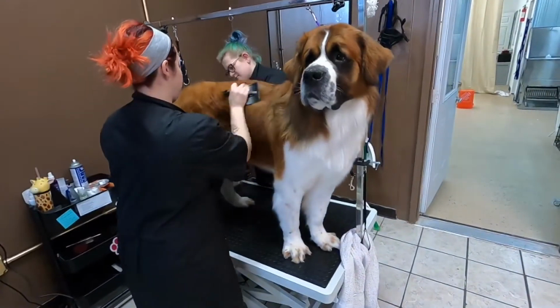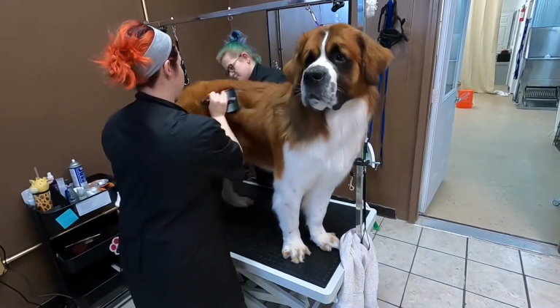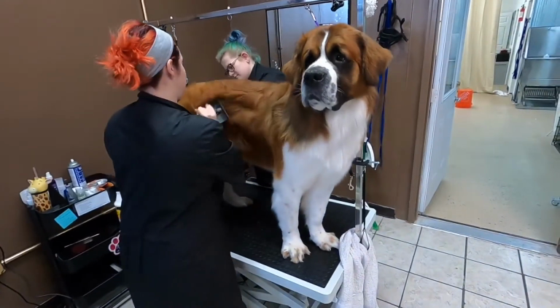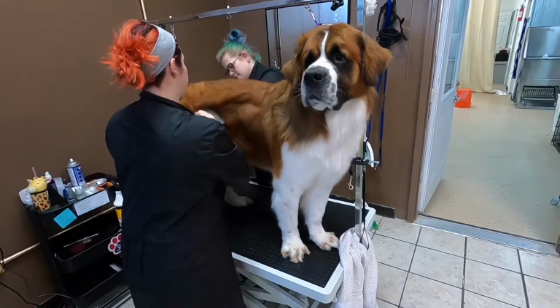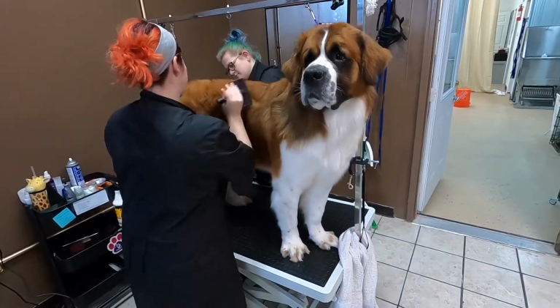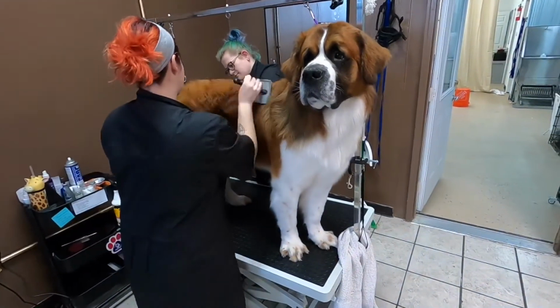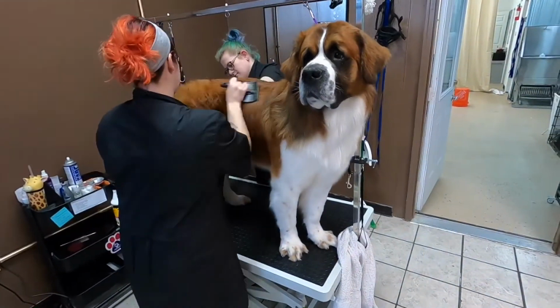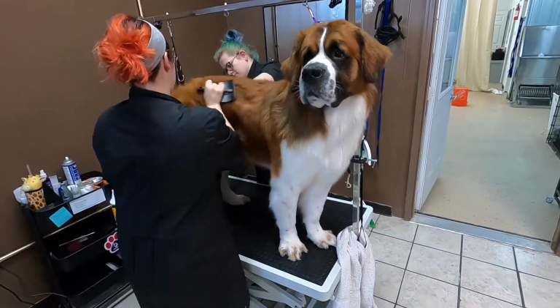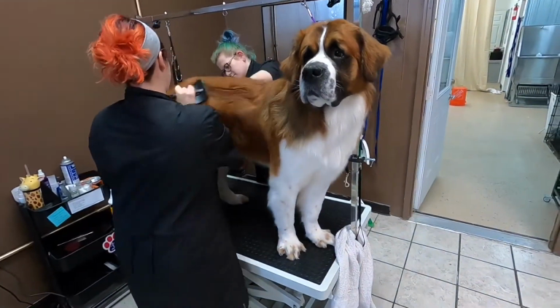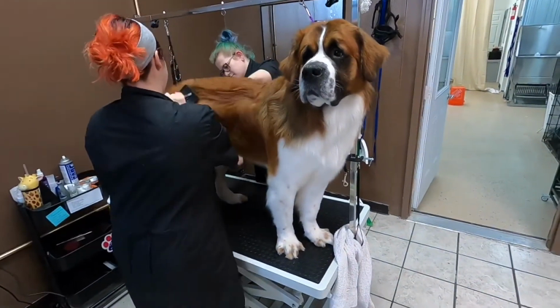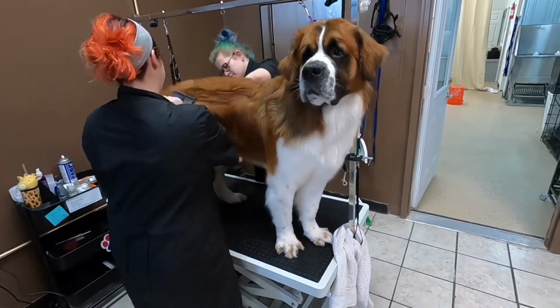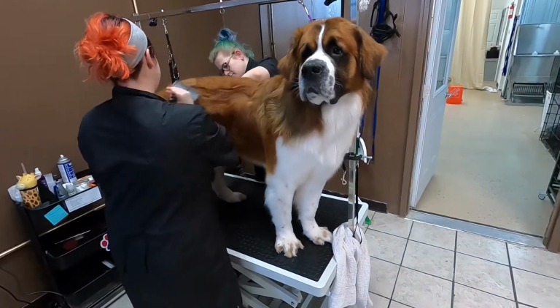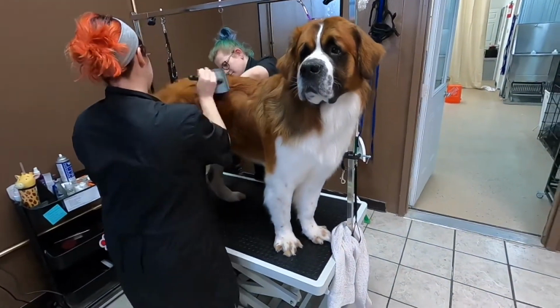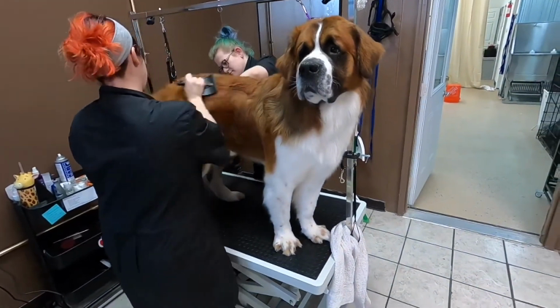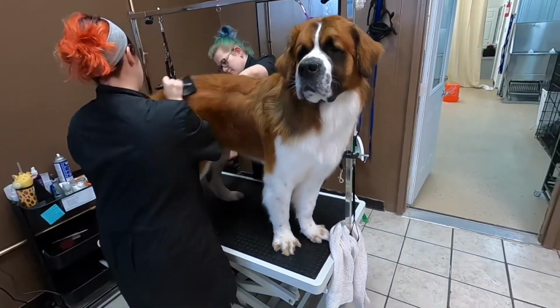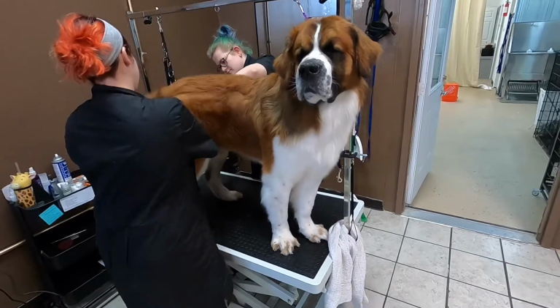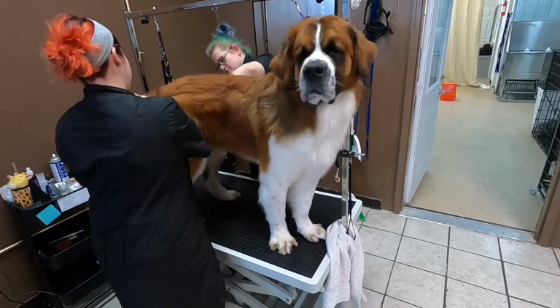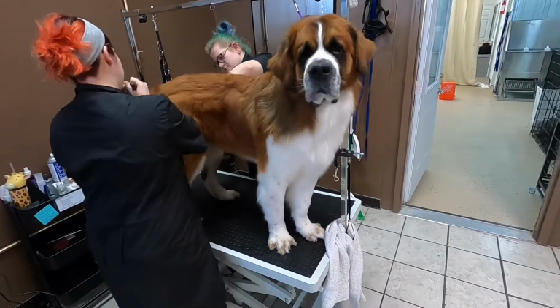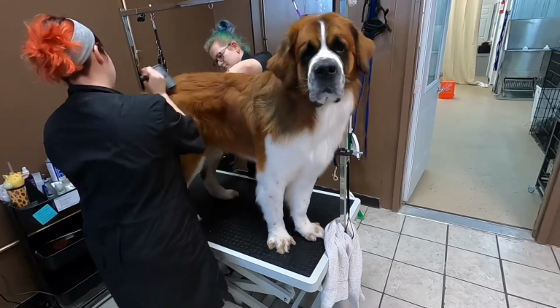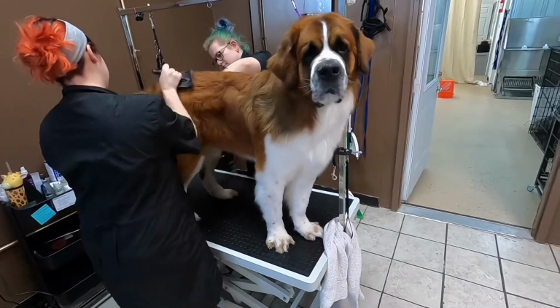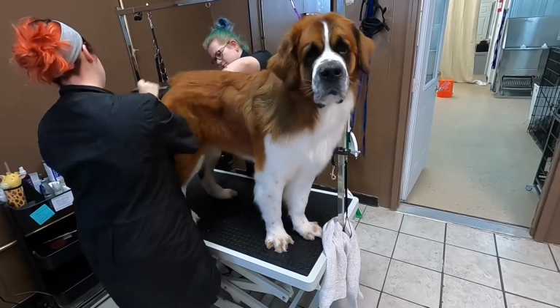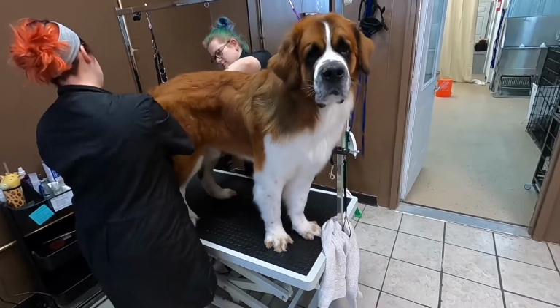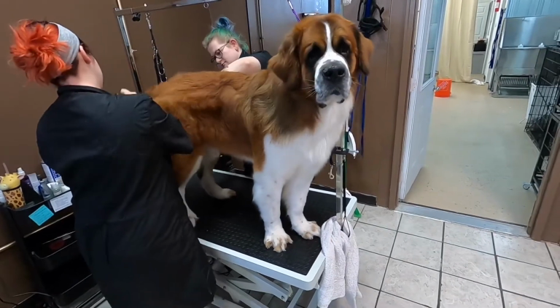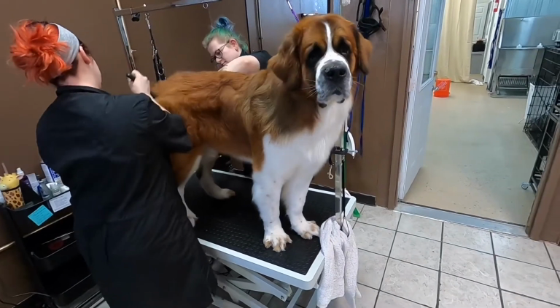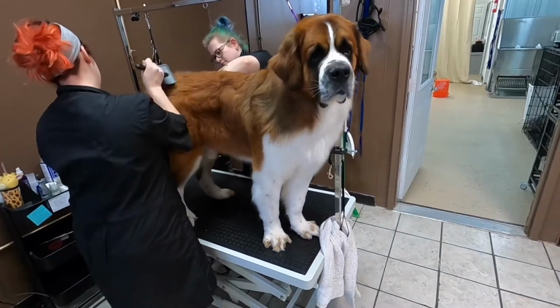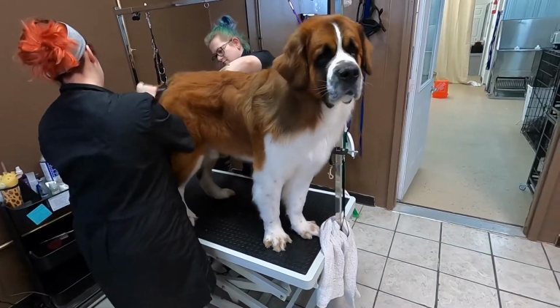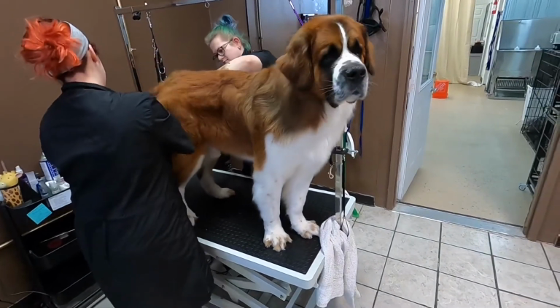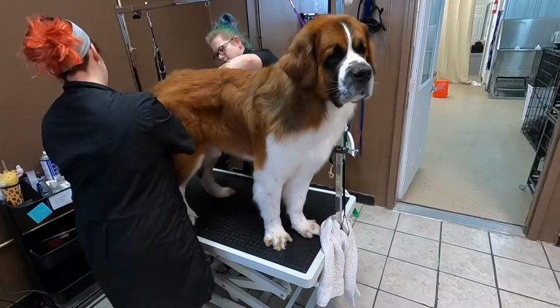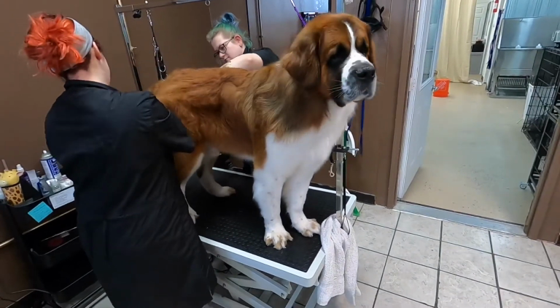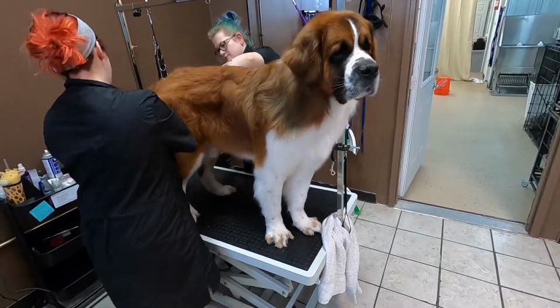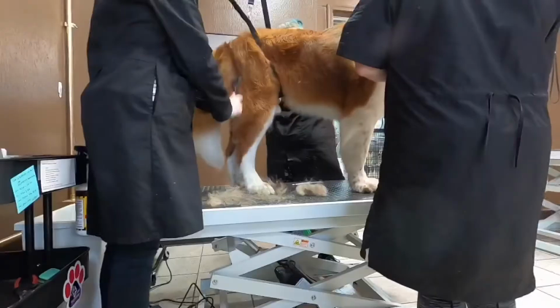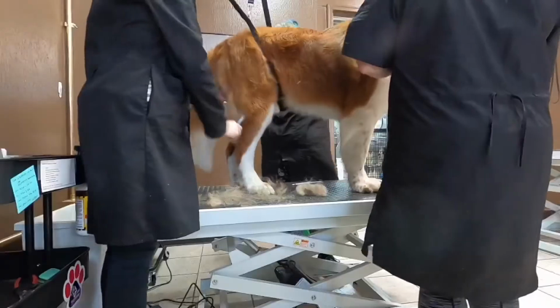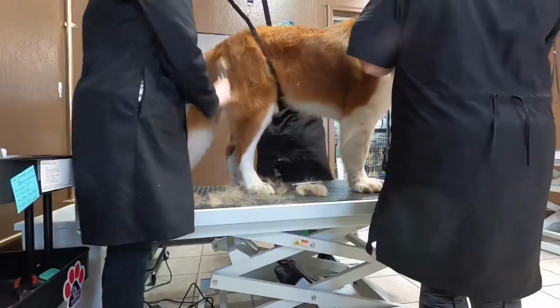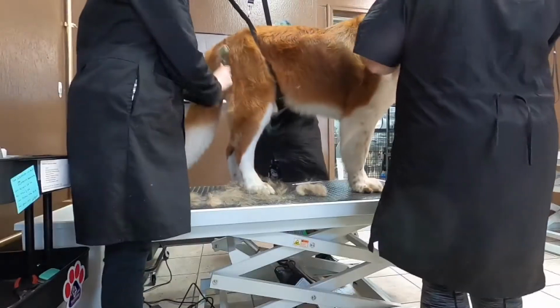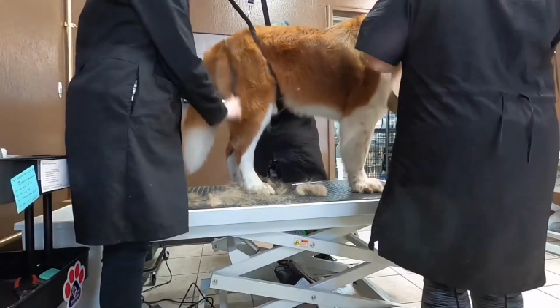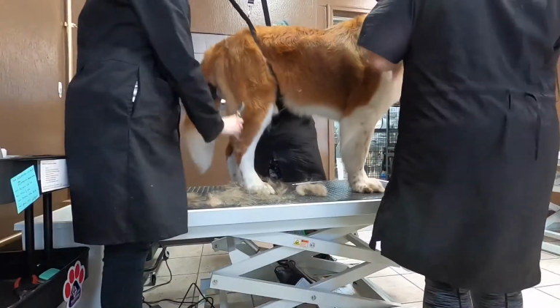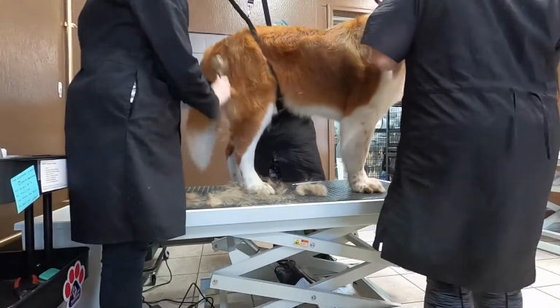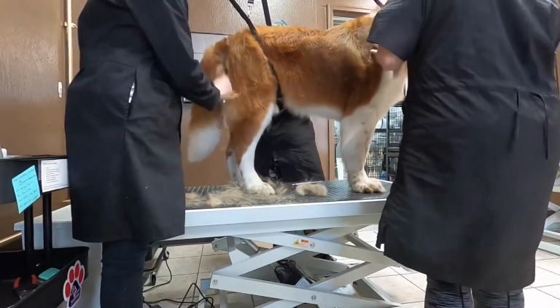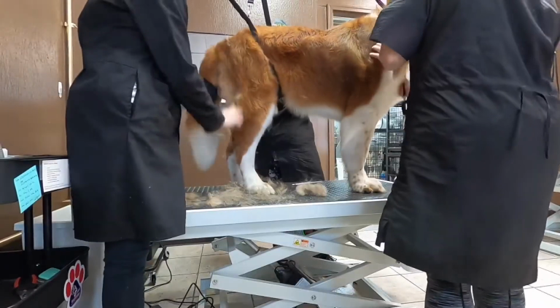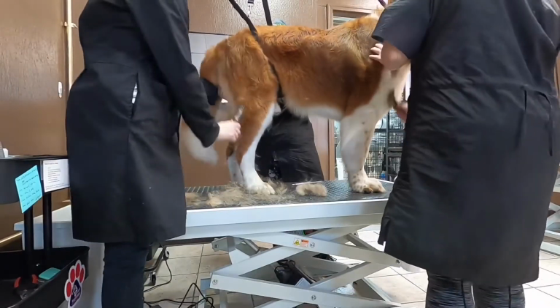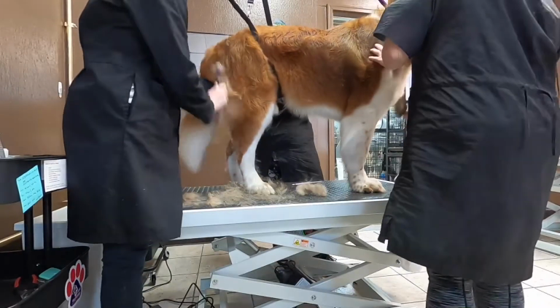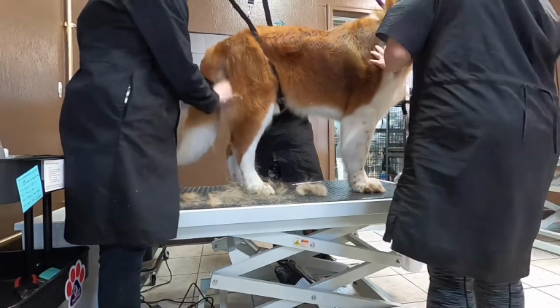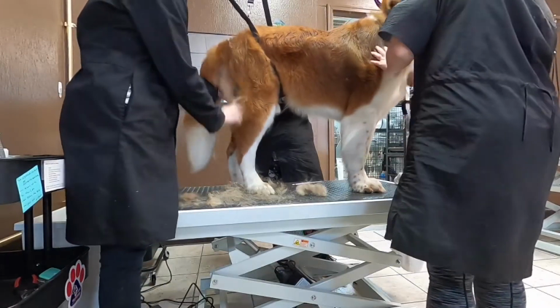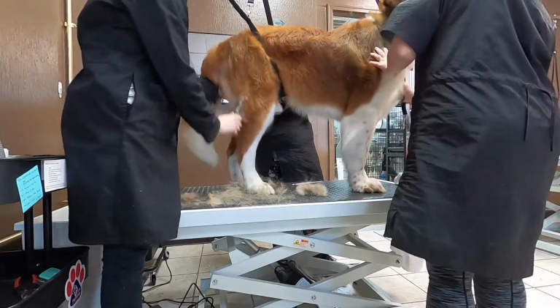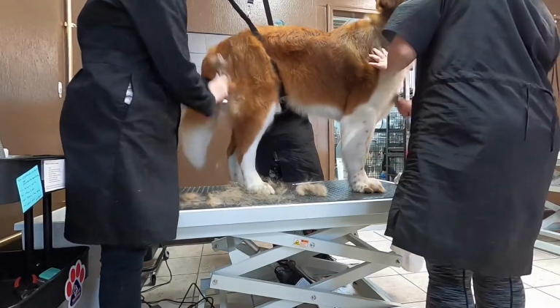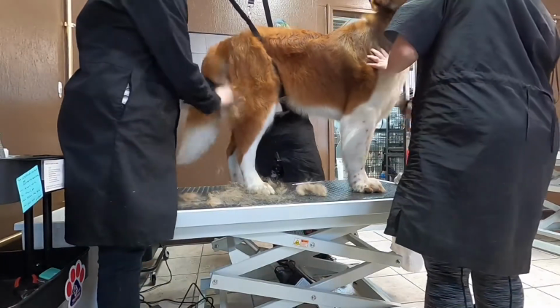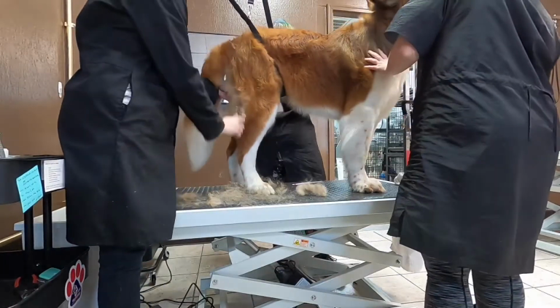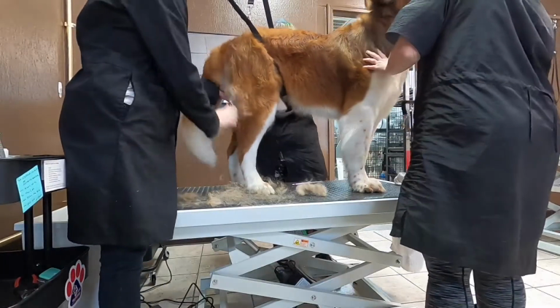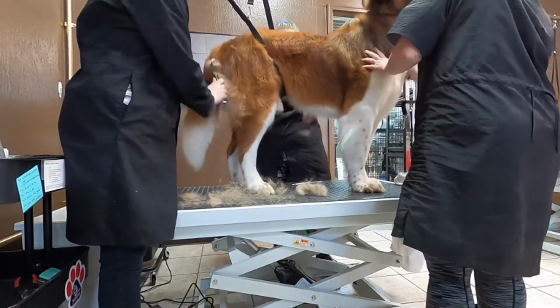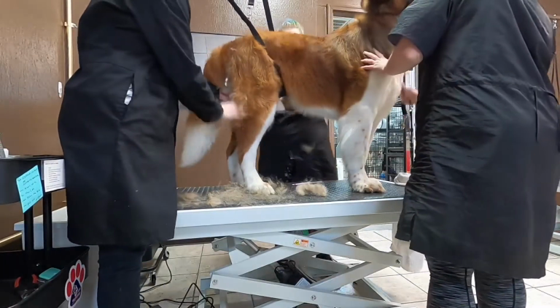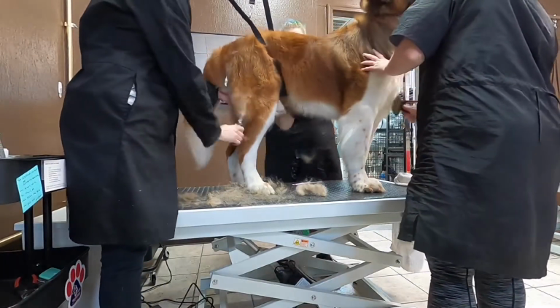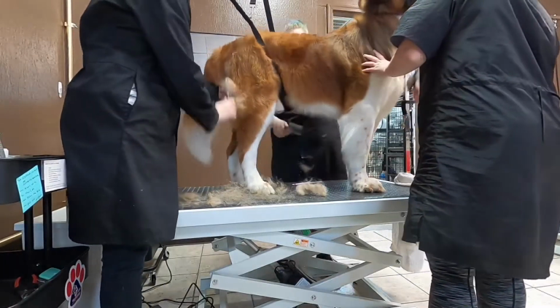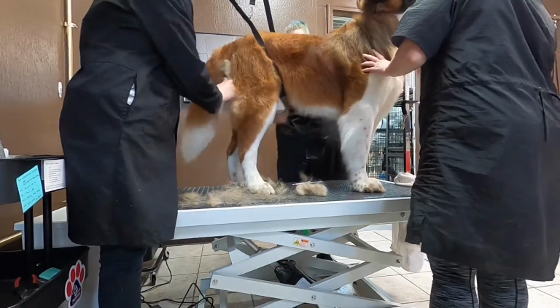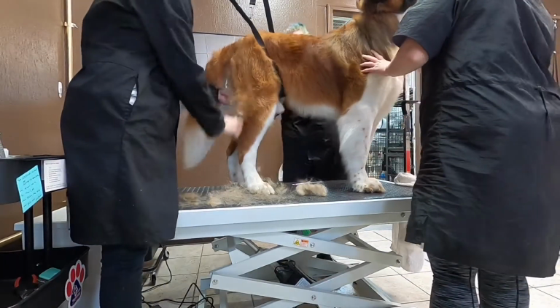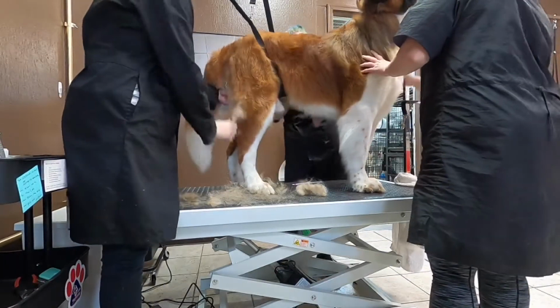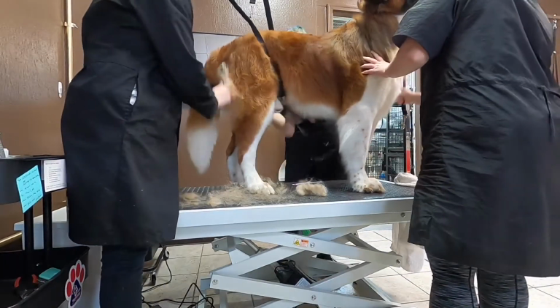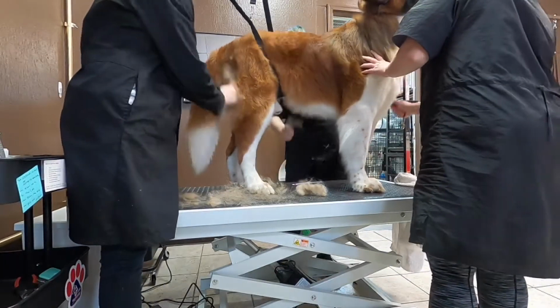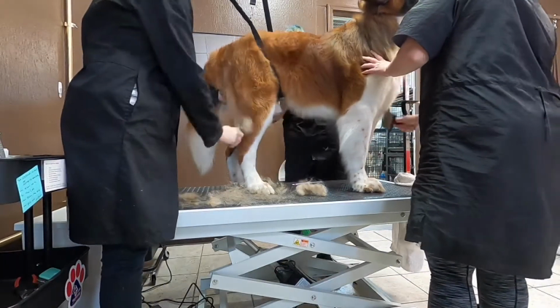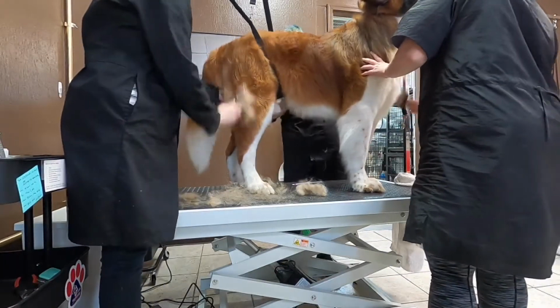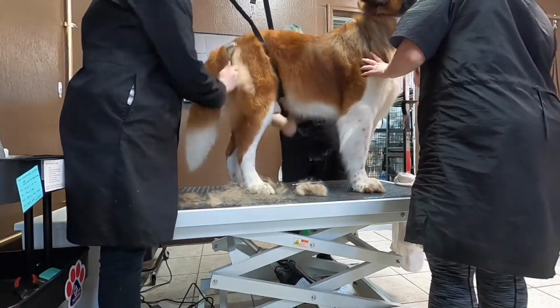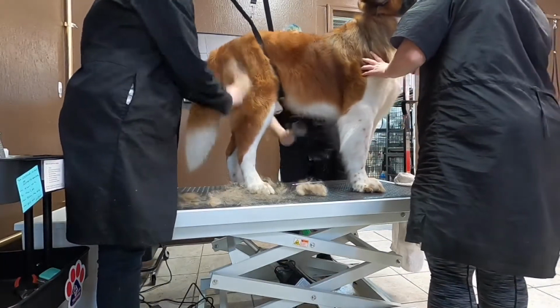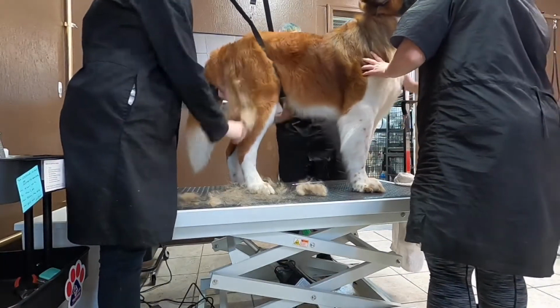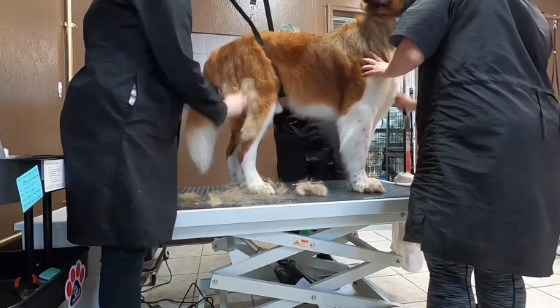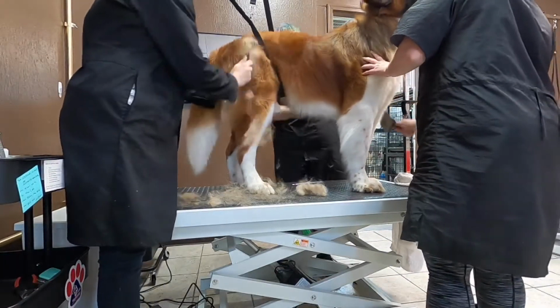After he's dry, we brush out Atreyu's coat with slicker brushes and undercoat rakes to give him a good de-shed.